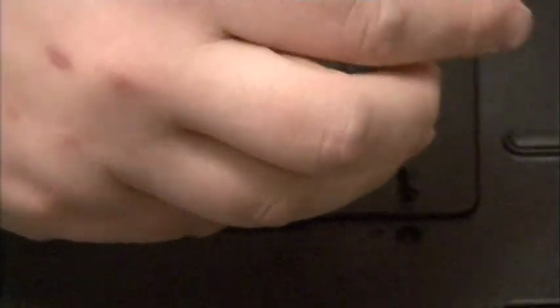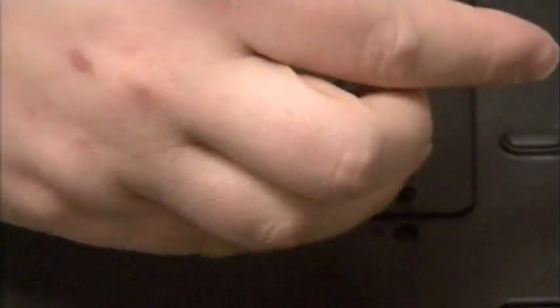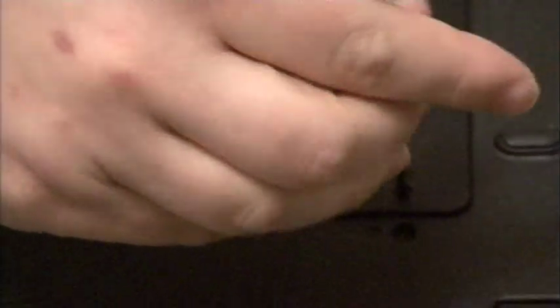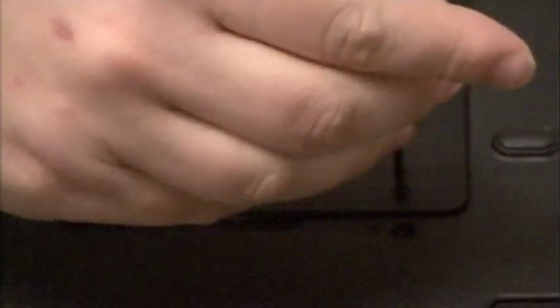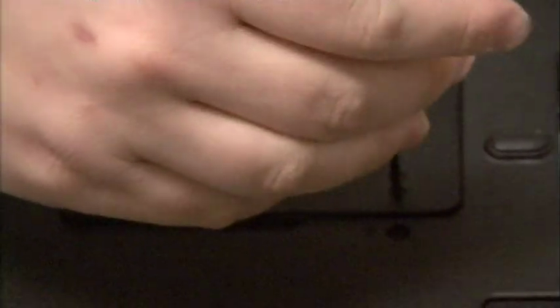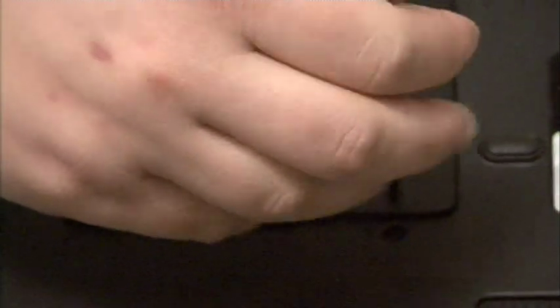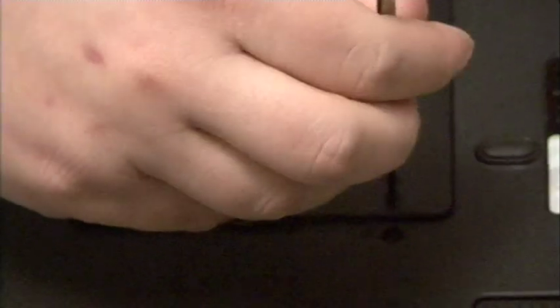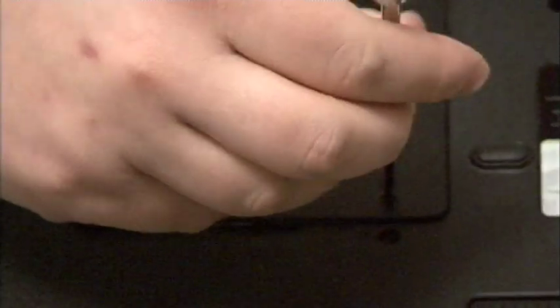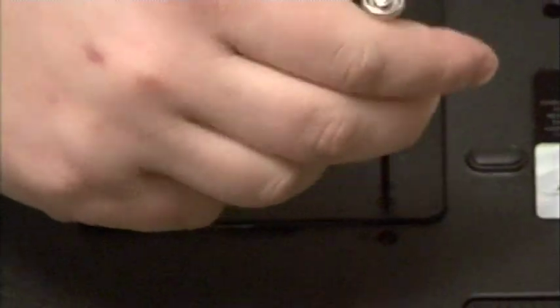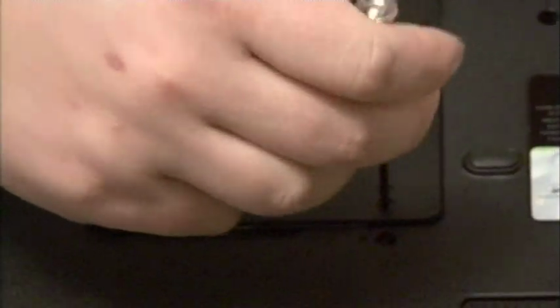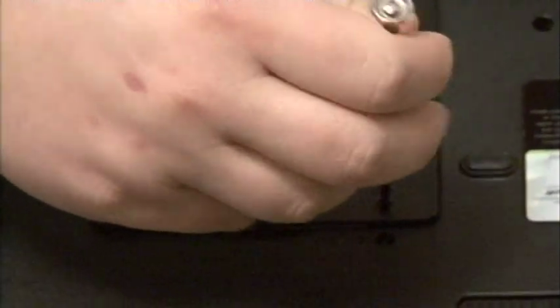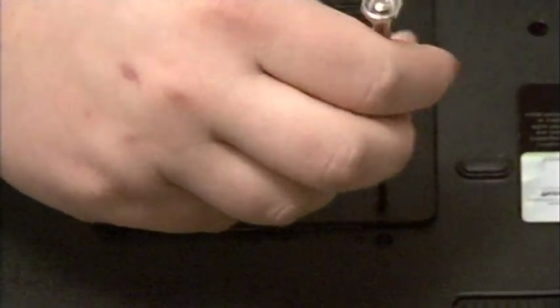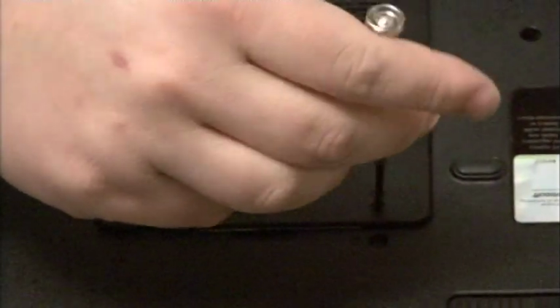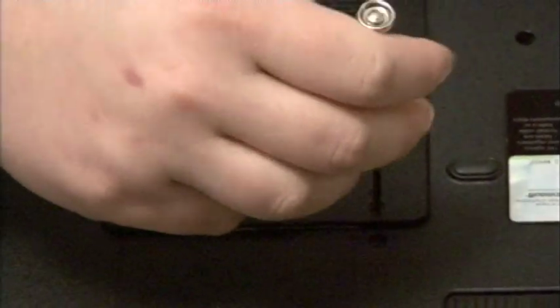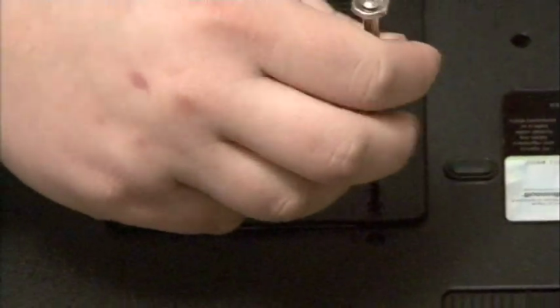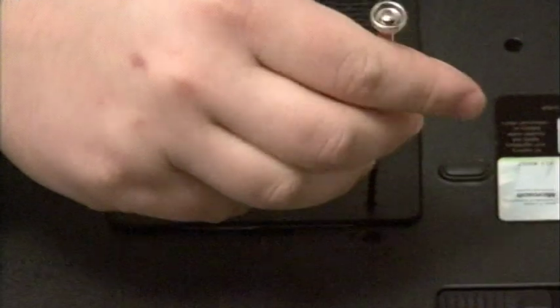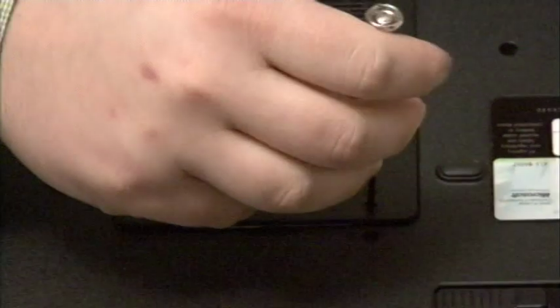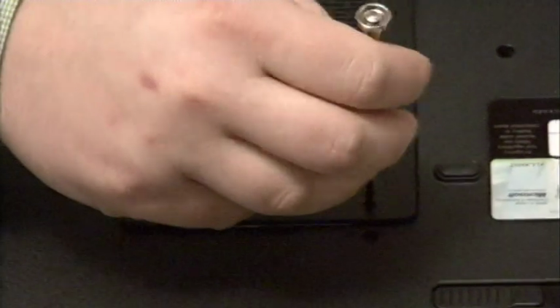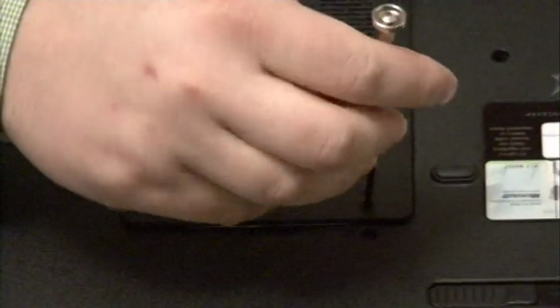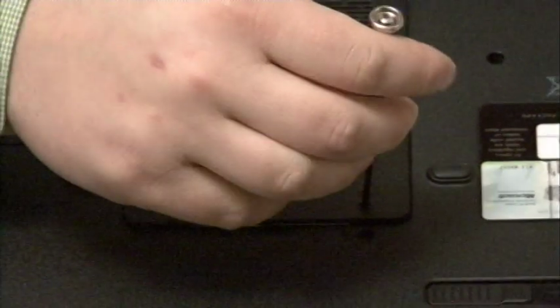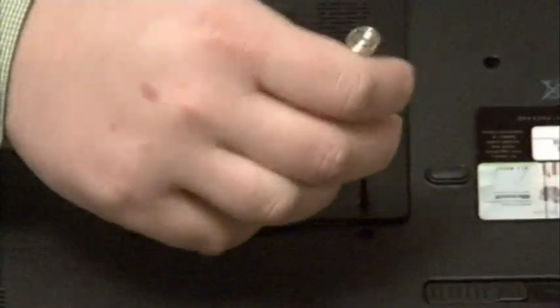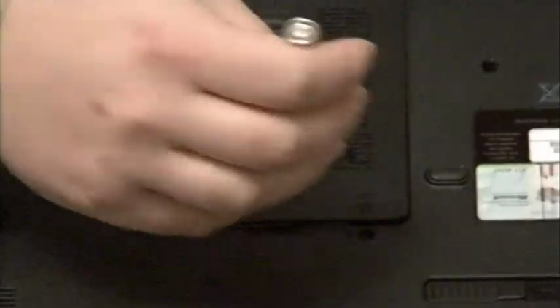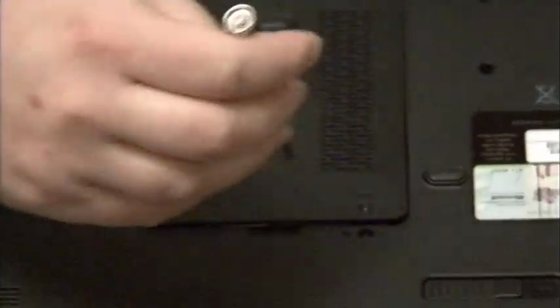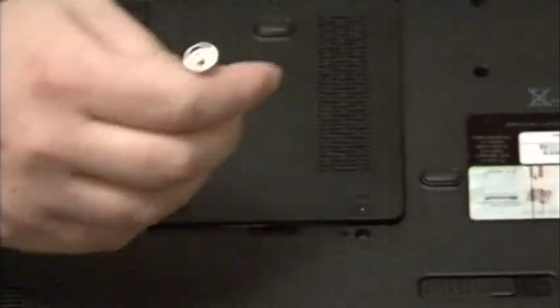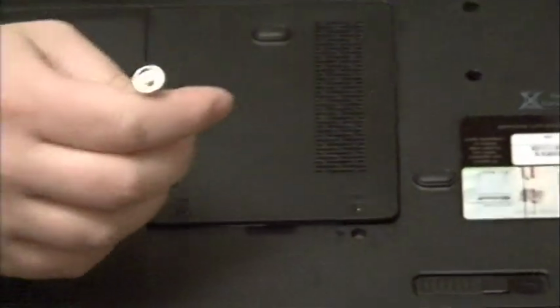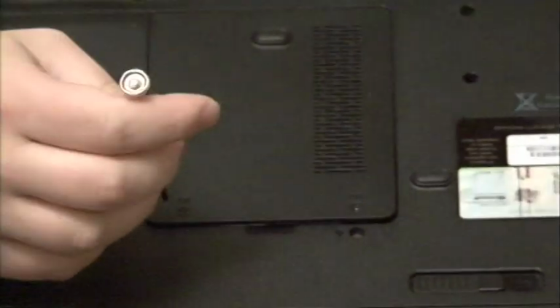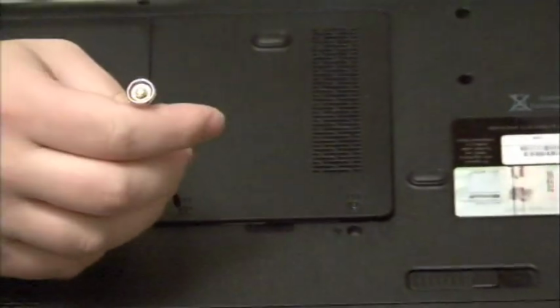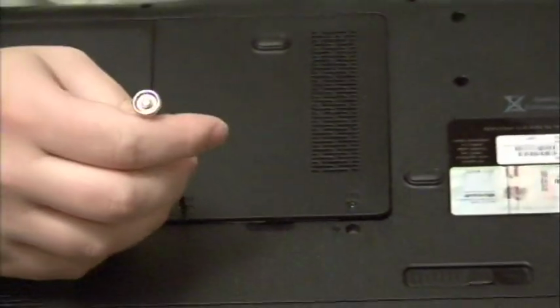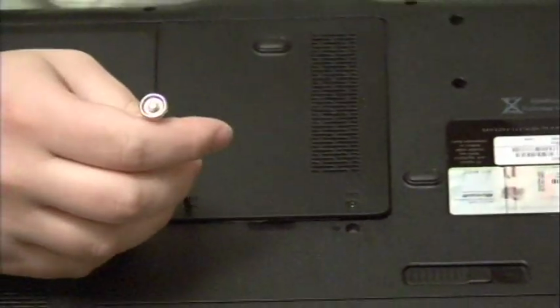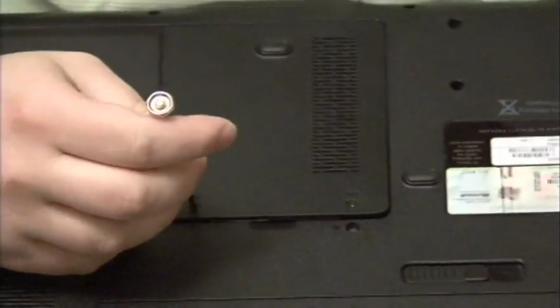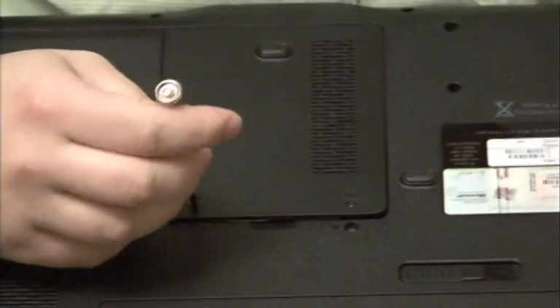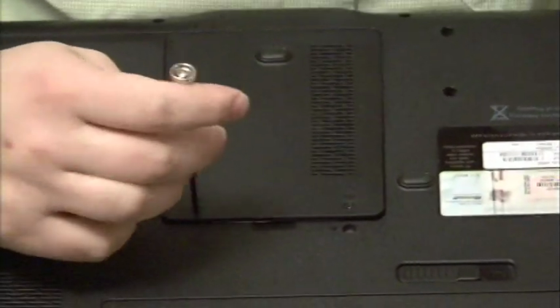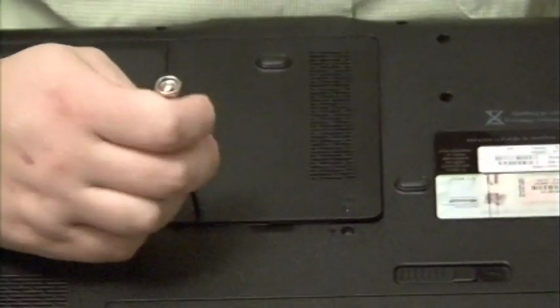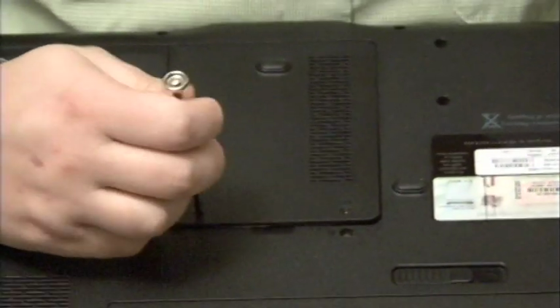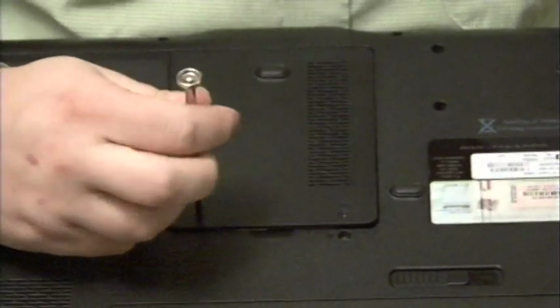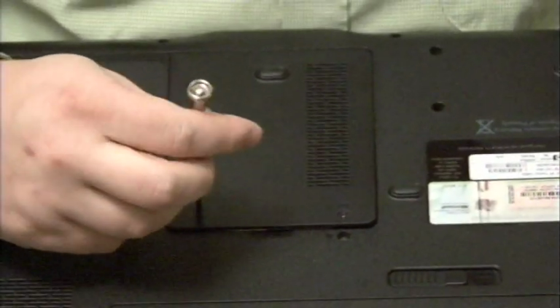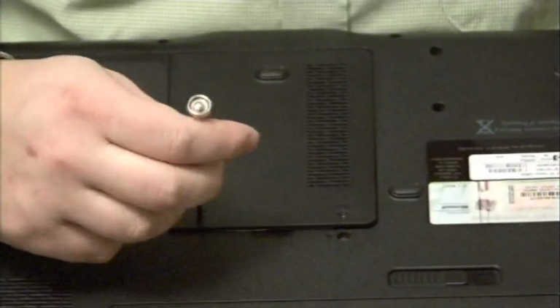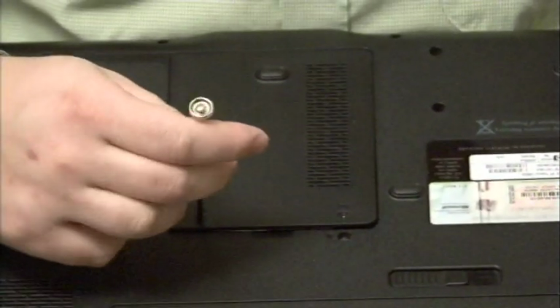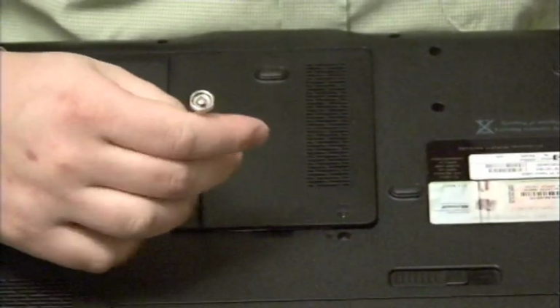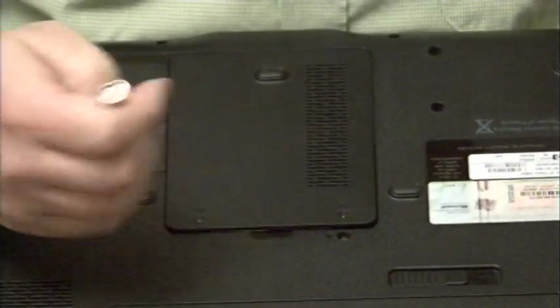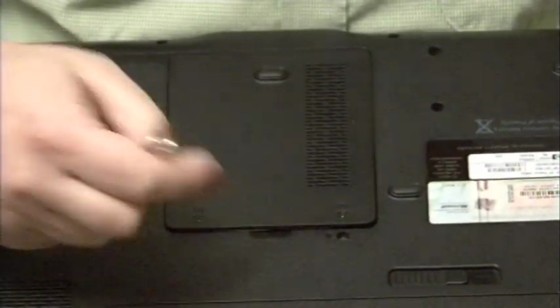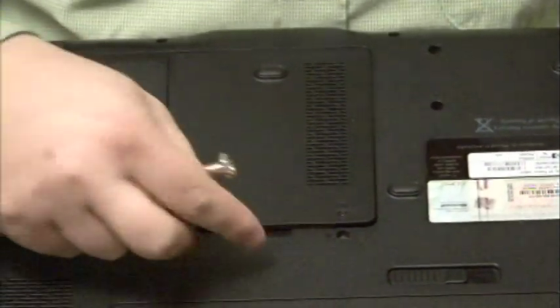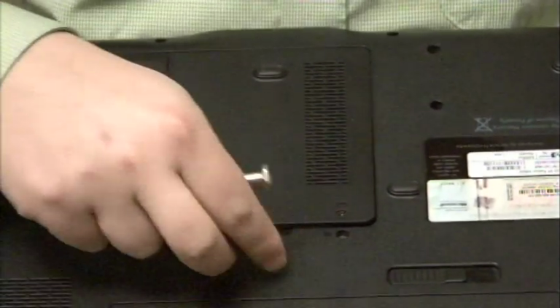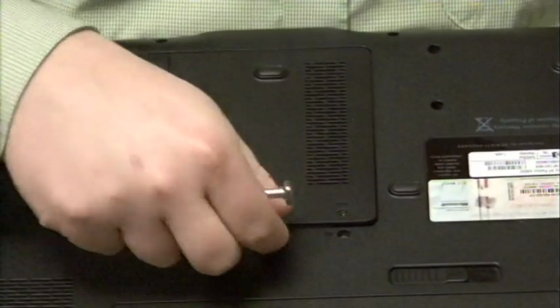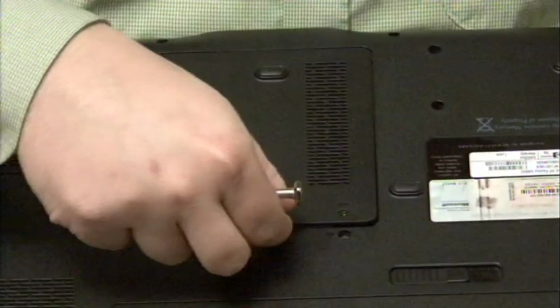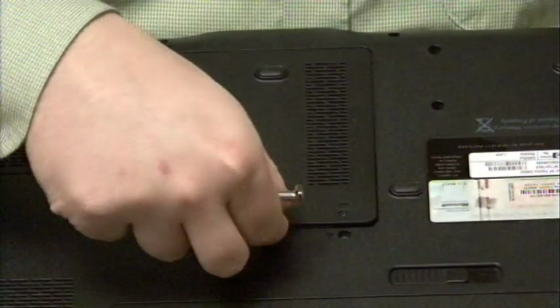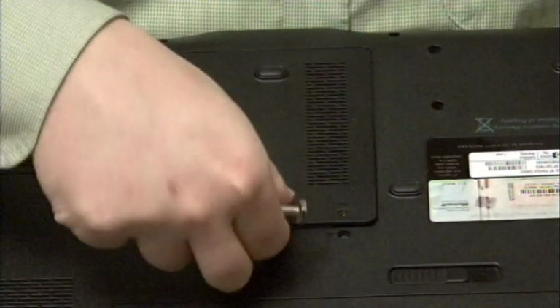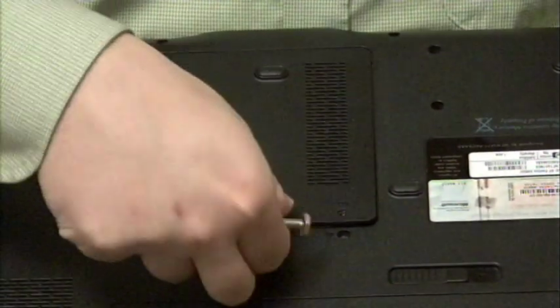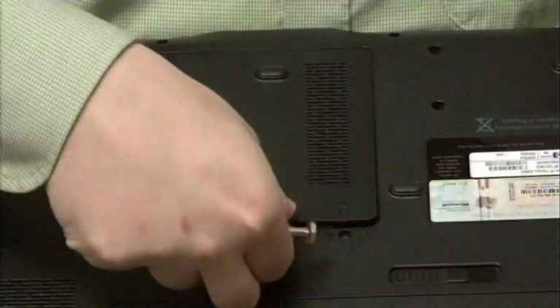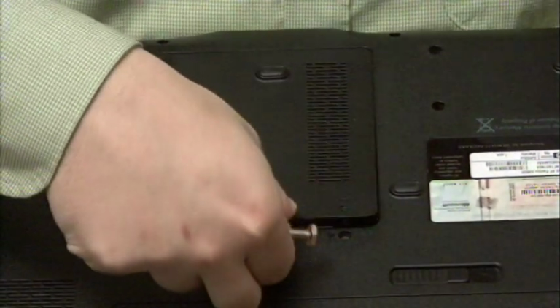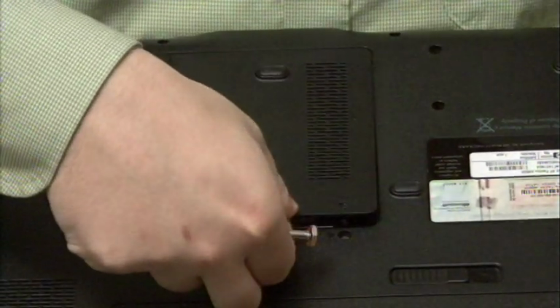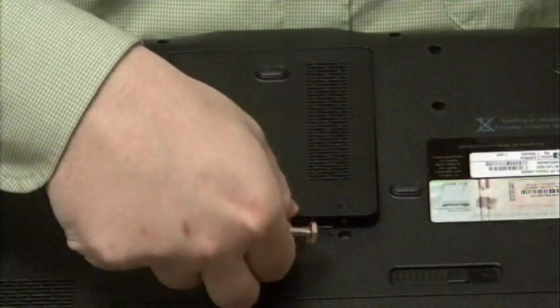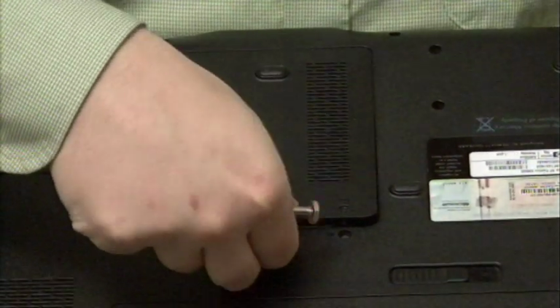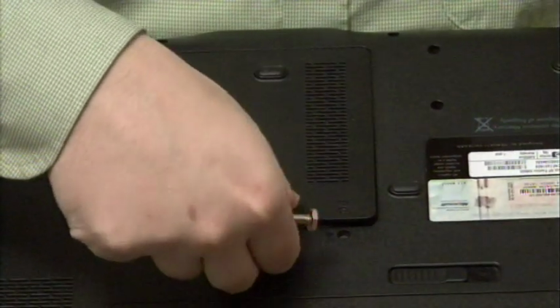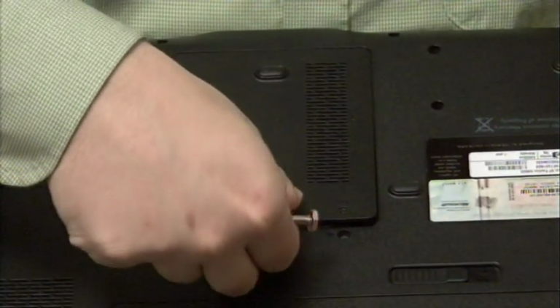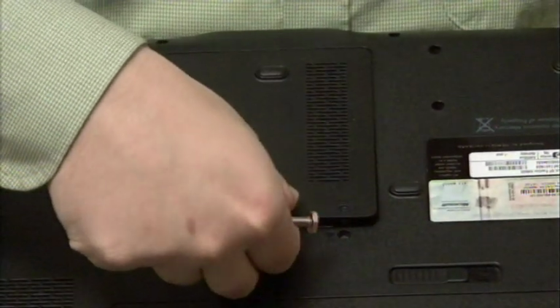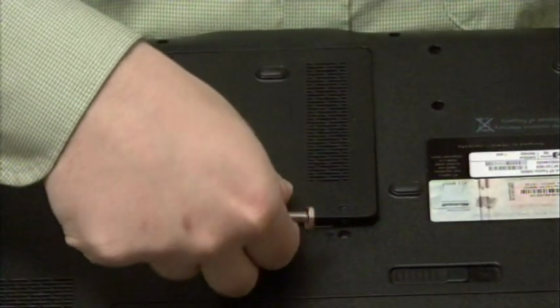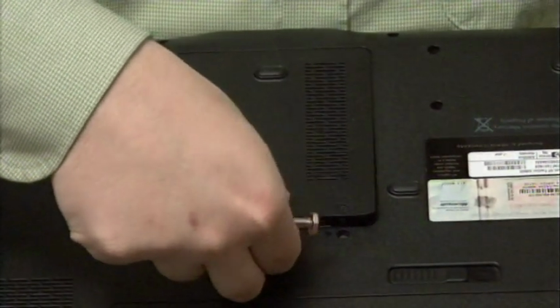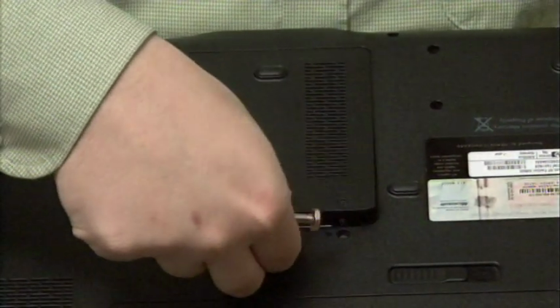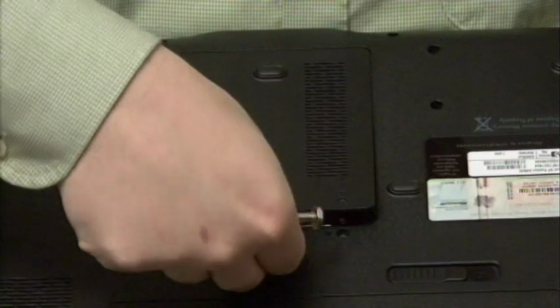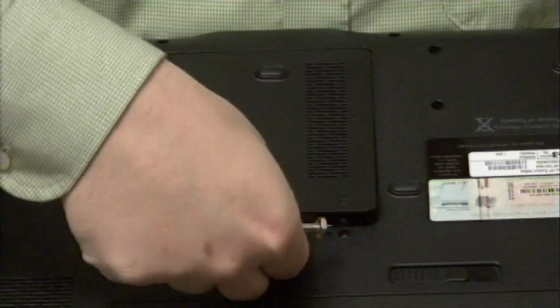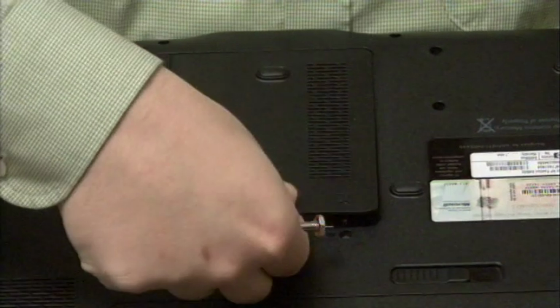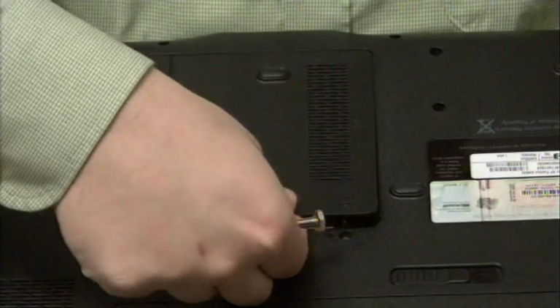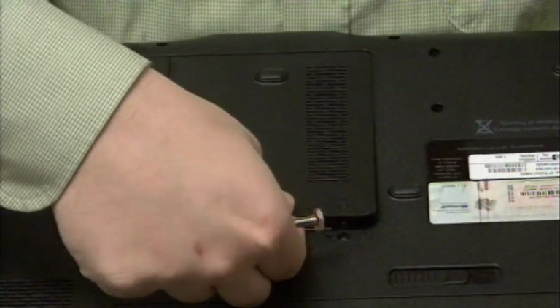And before you do this too, check your warranty — make sure you're not voiding anything by opening up the case on your computer.